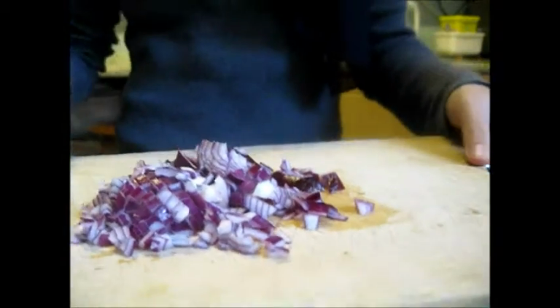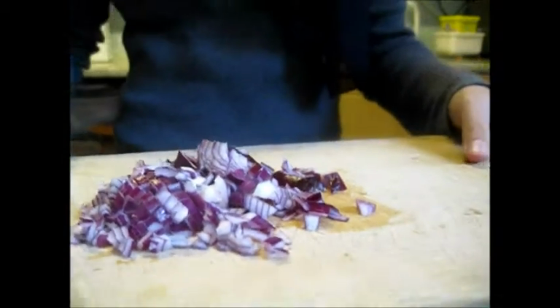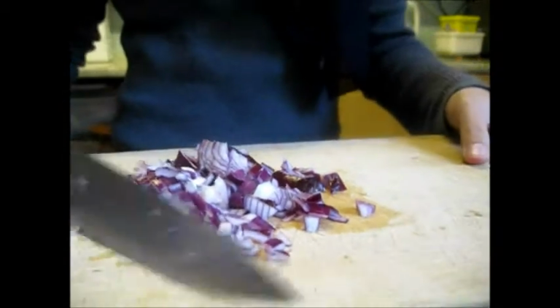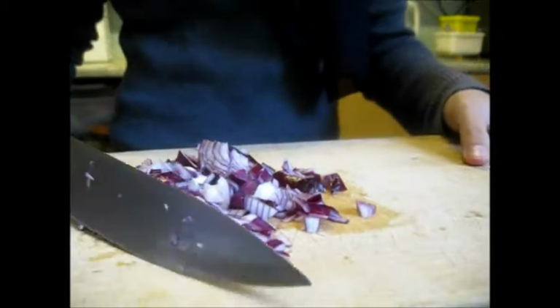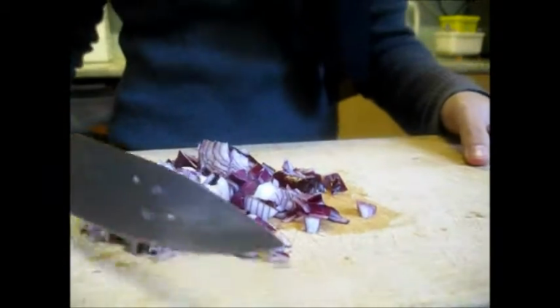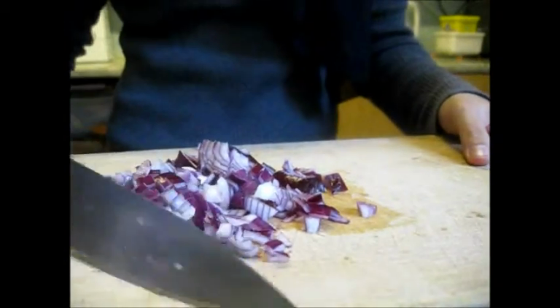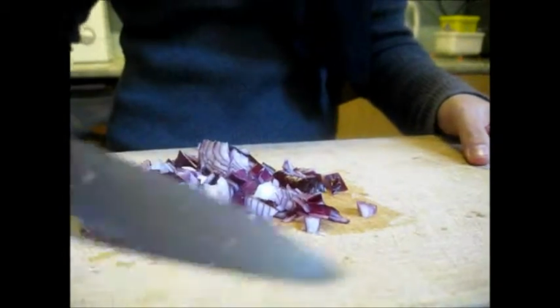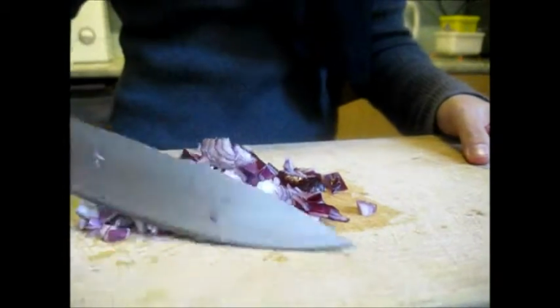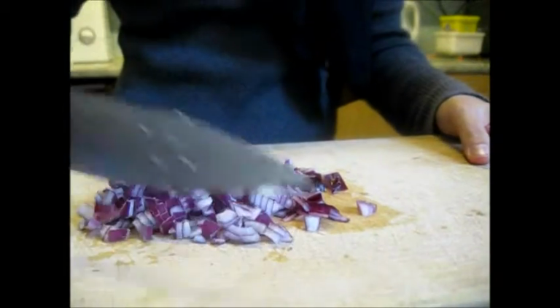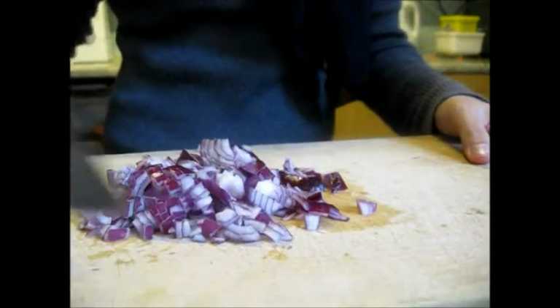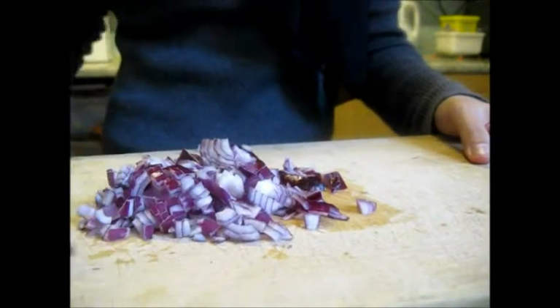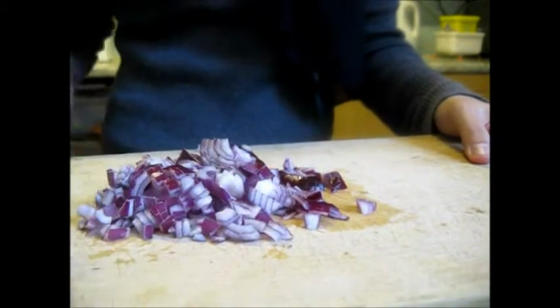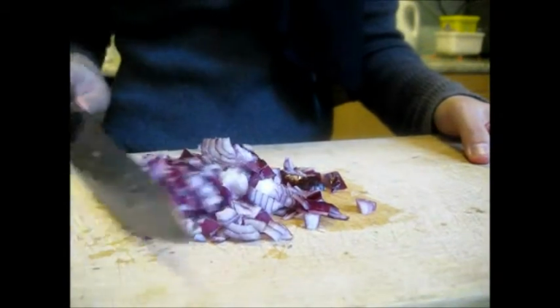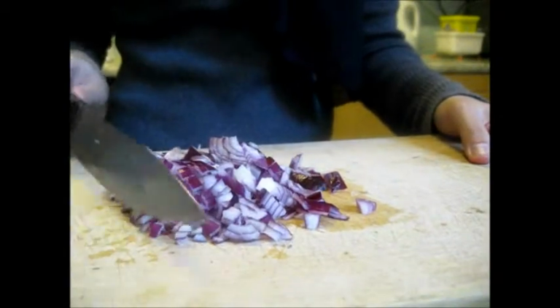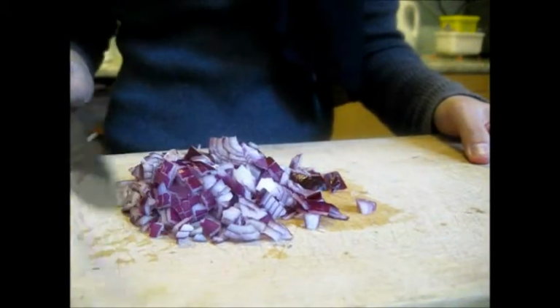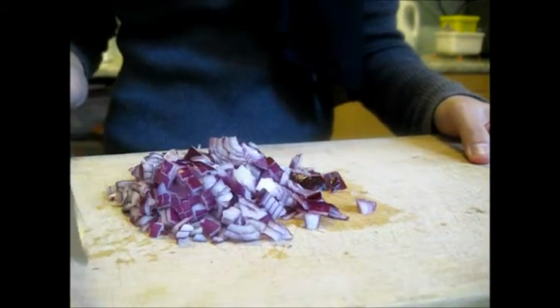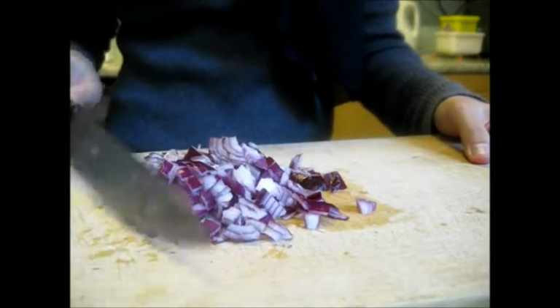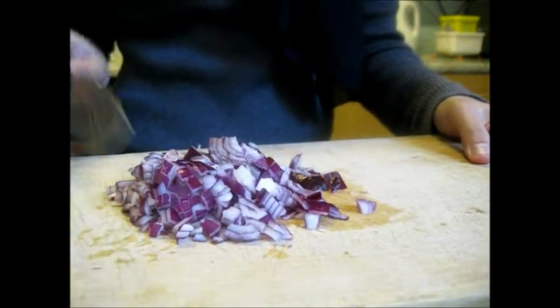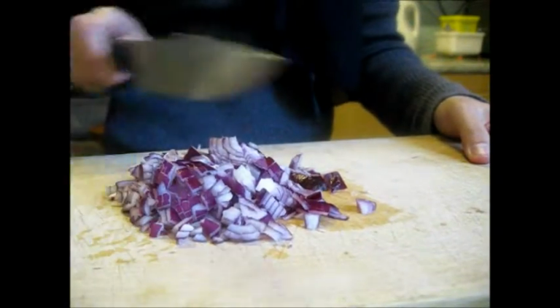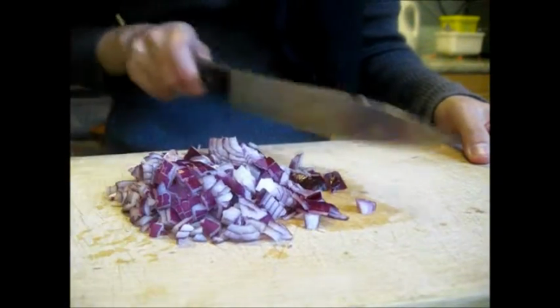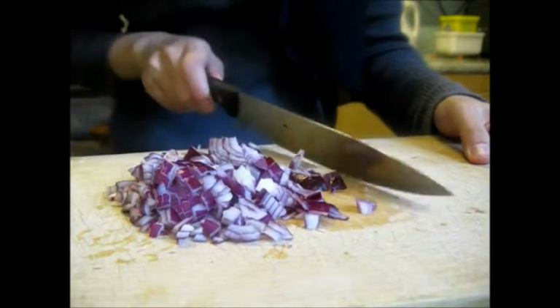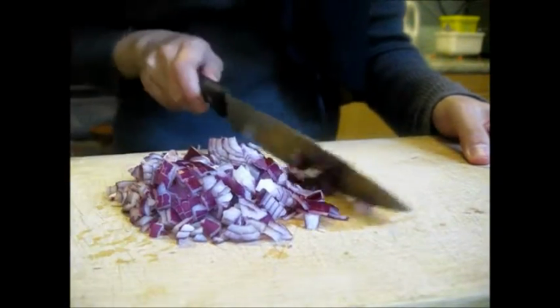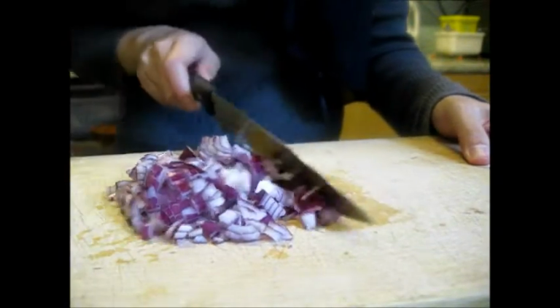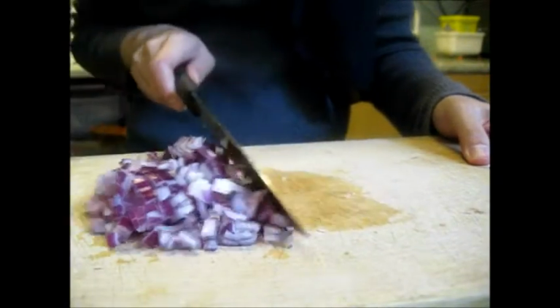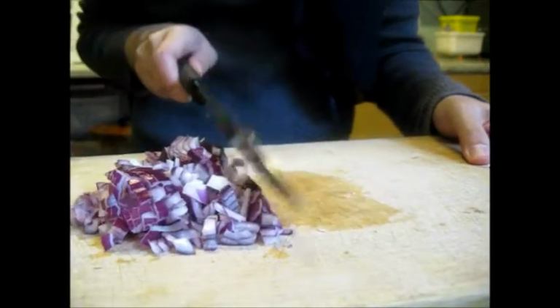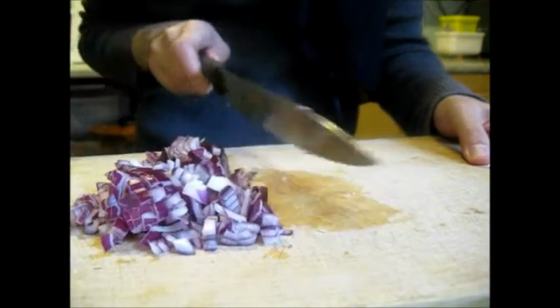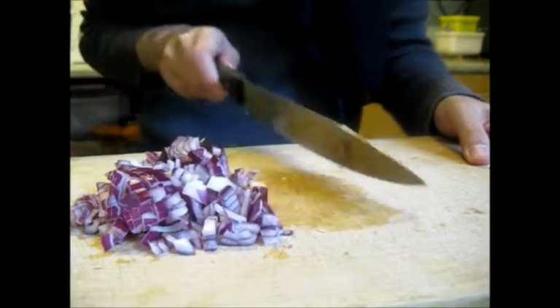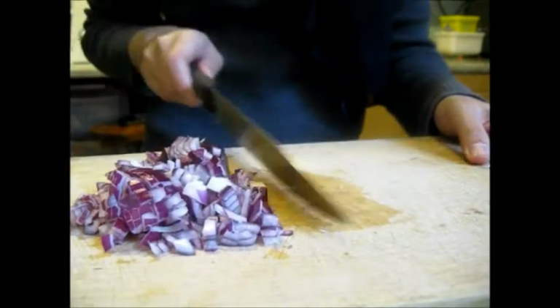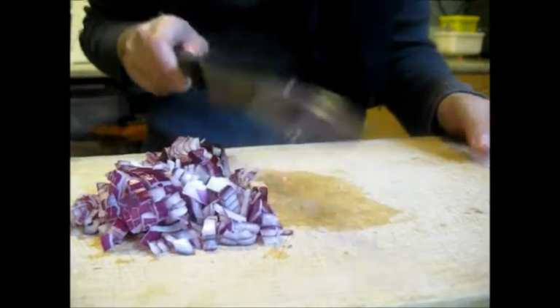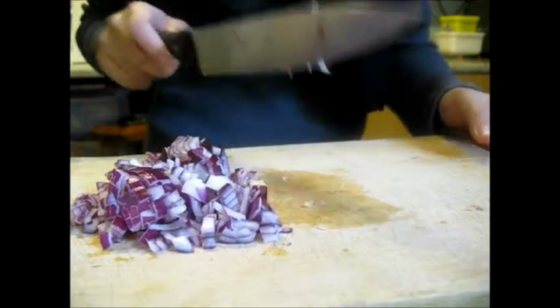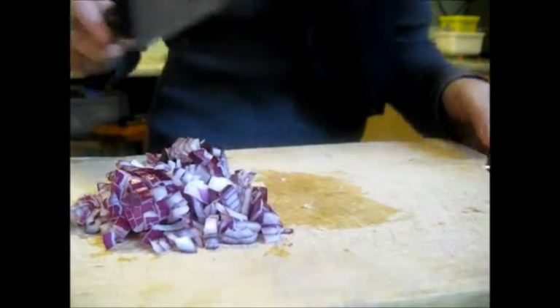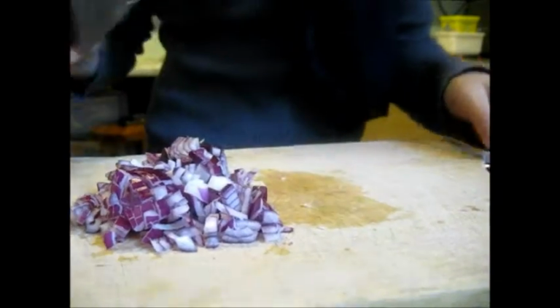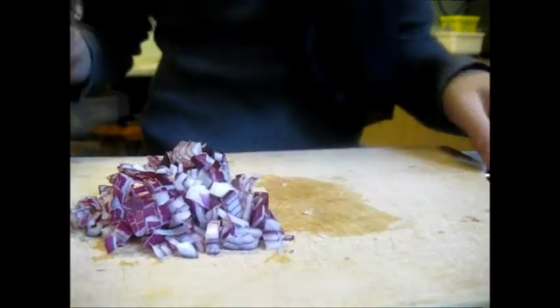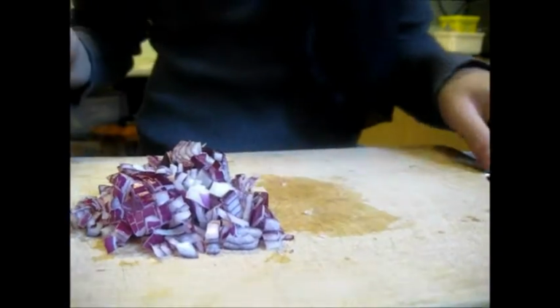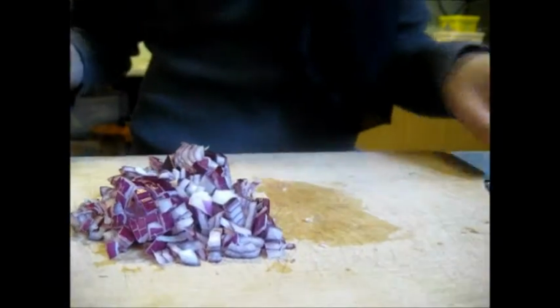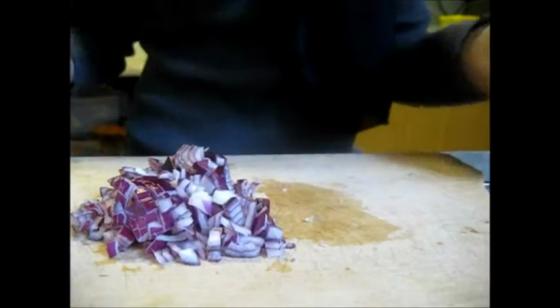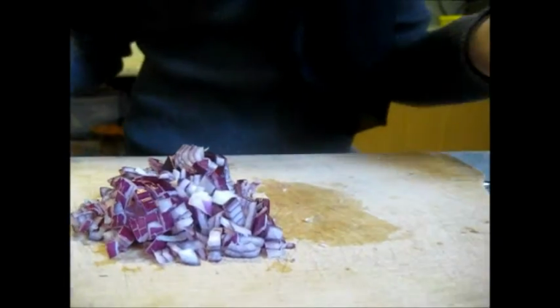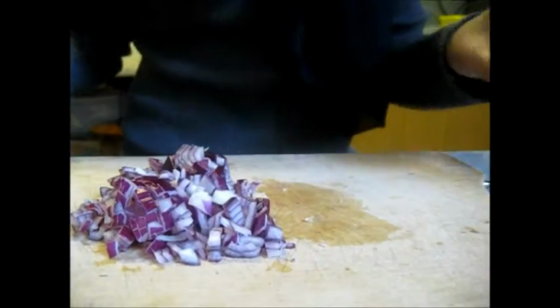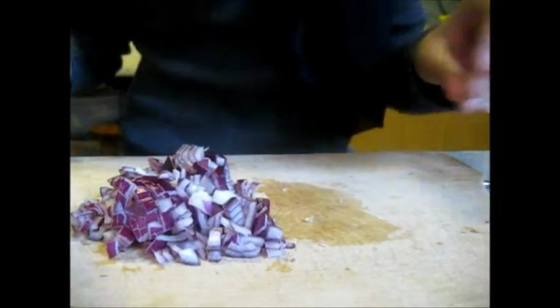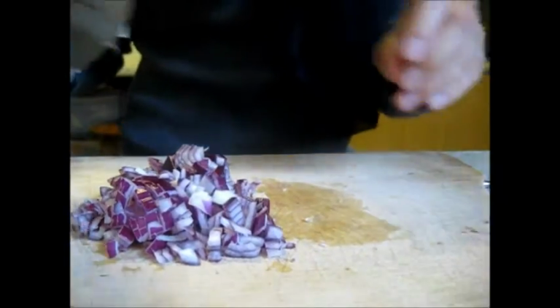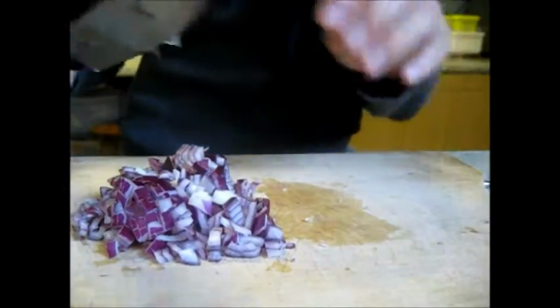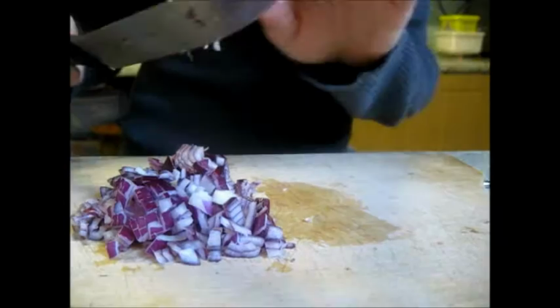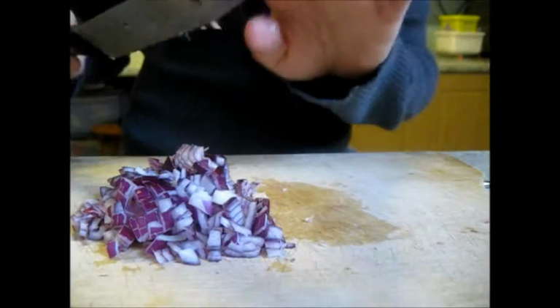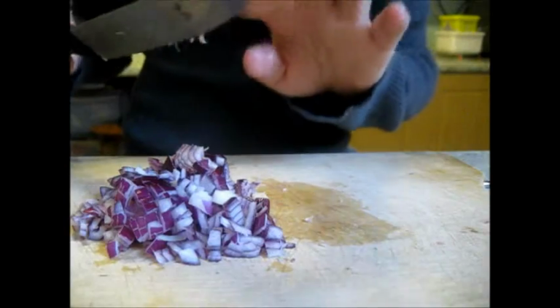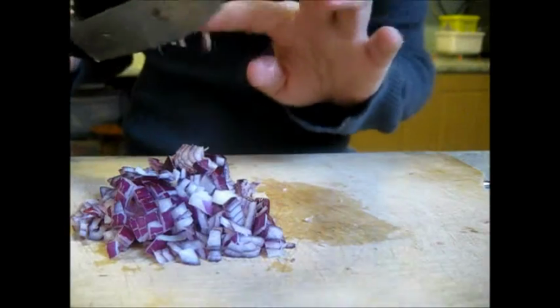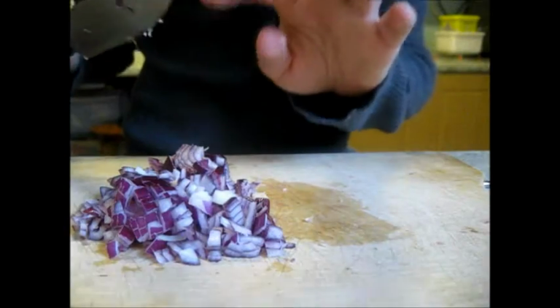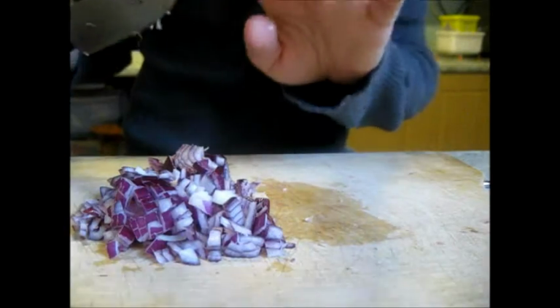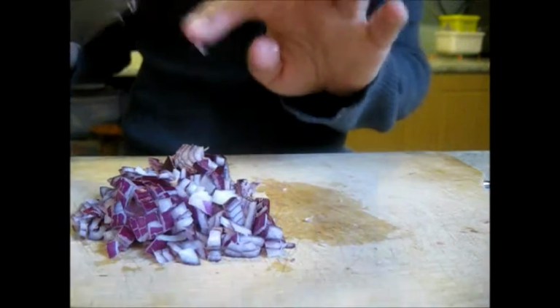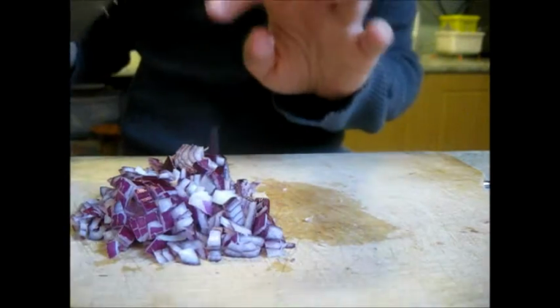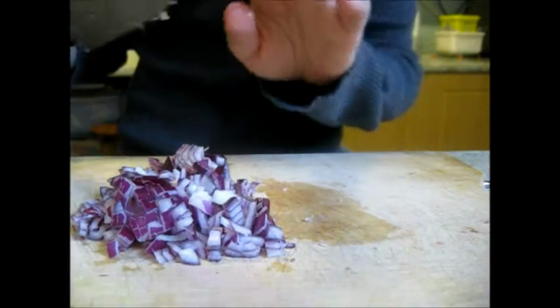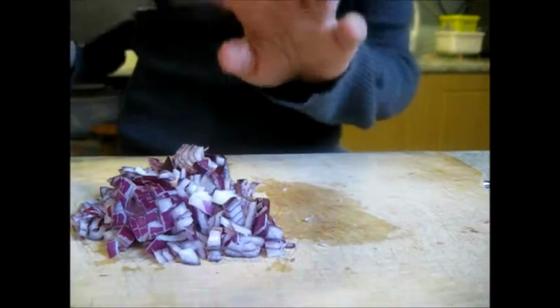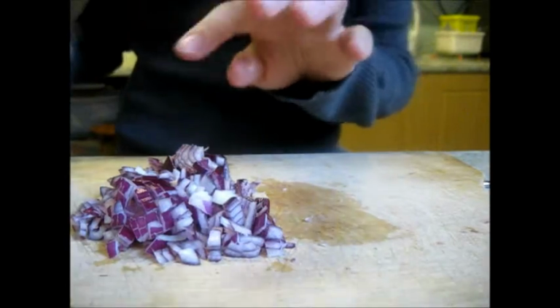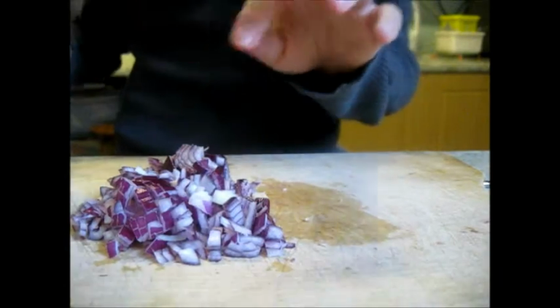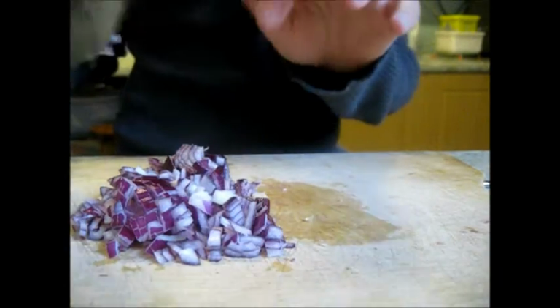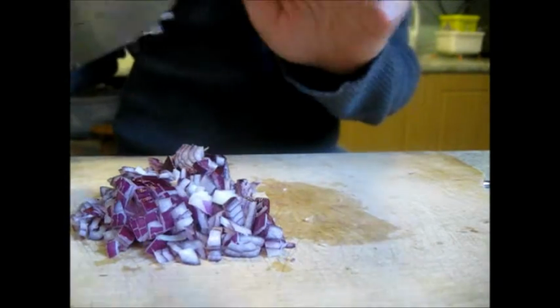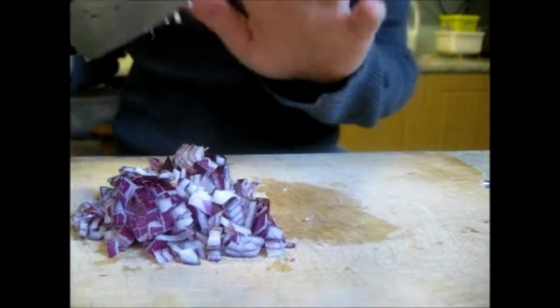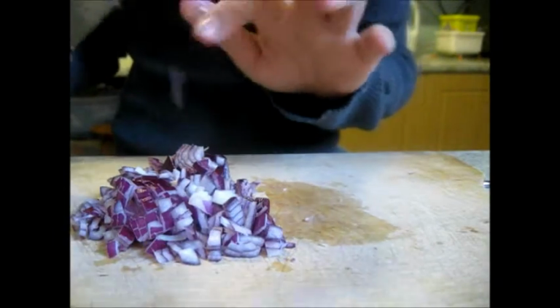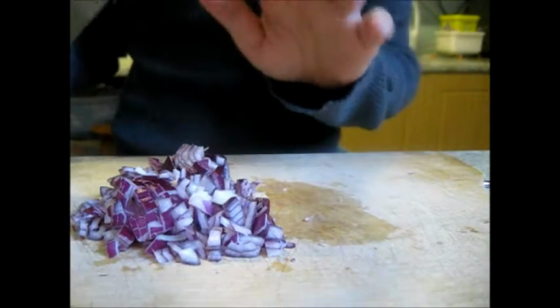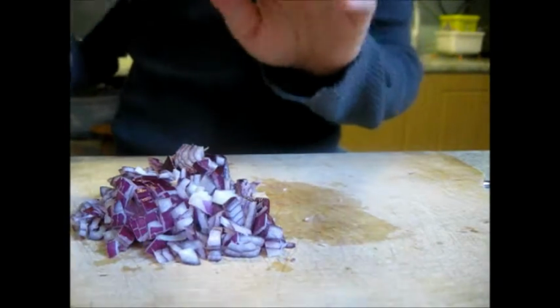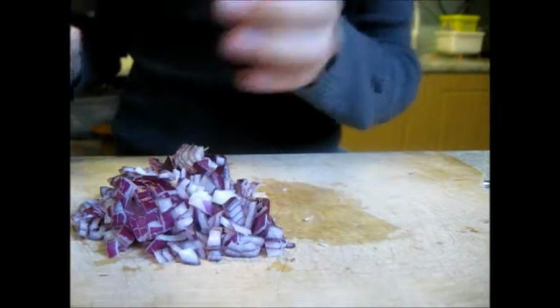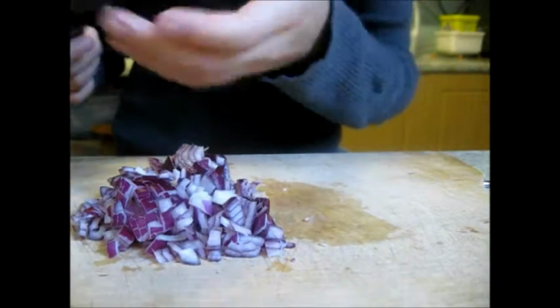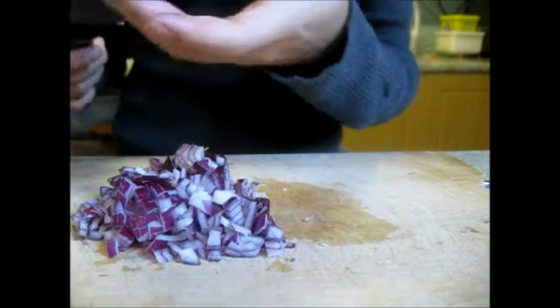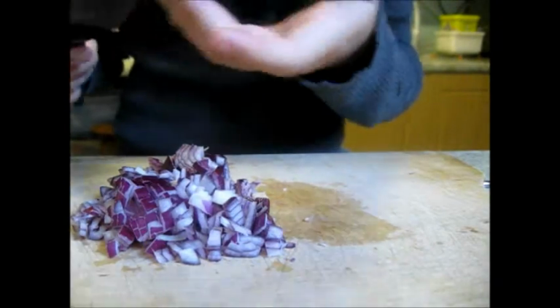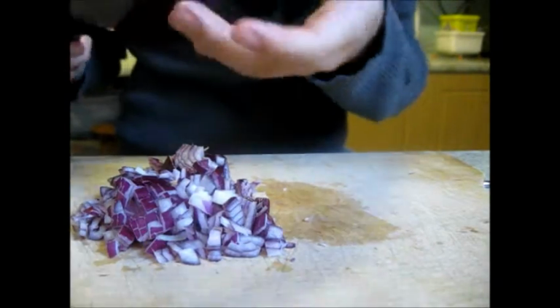These onions are just going to be left to the side. We're going to be adding that to the filling later on after we've cooked the filling.